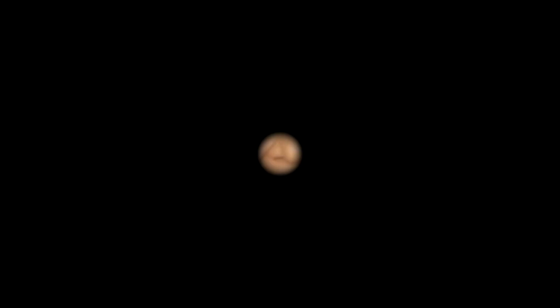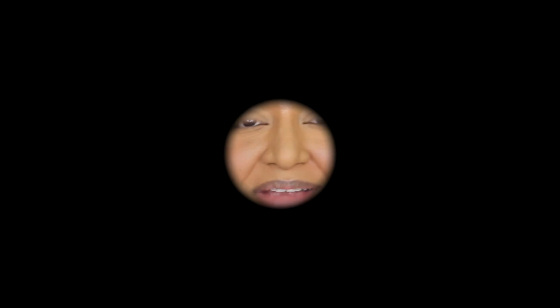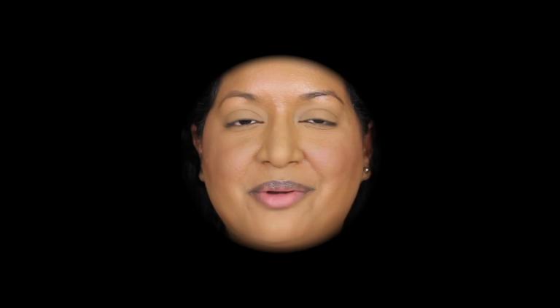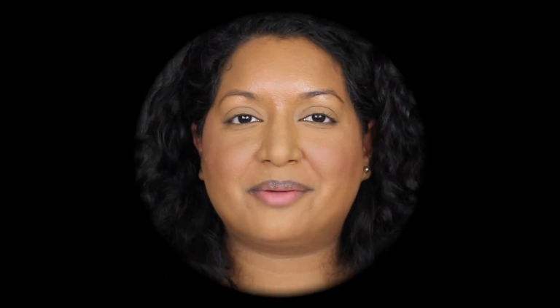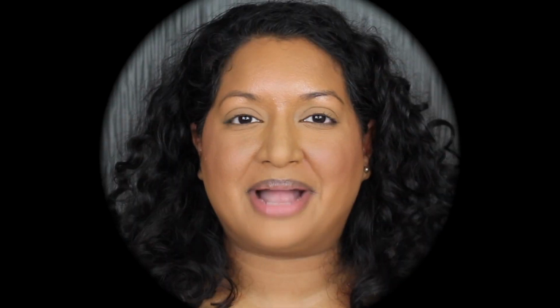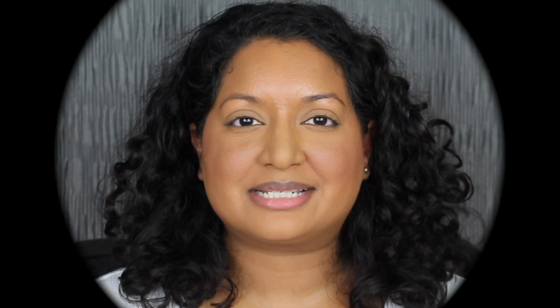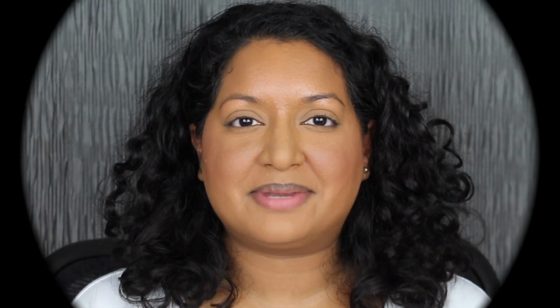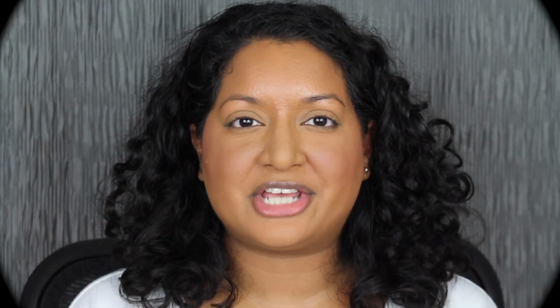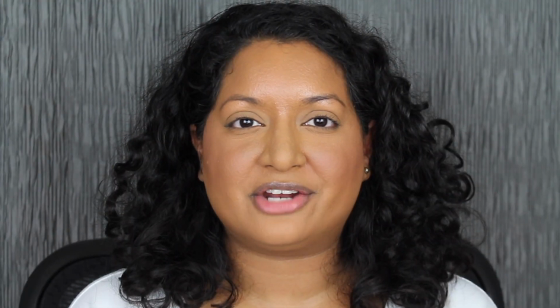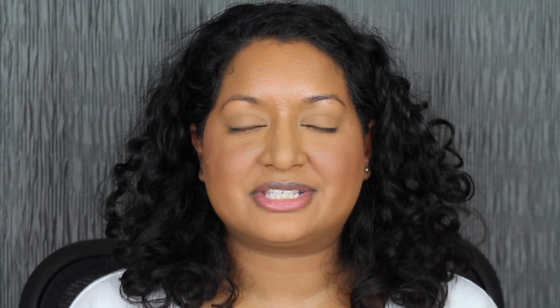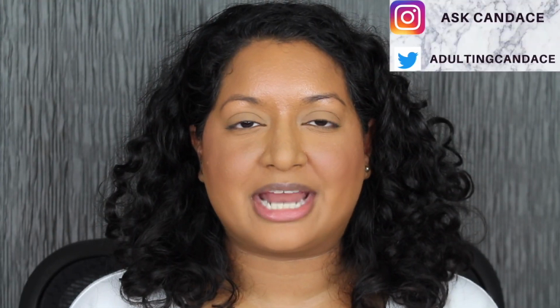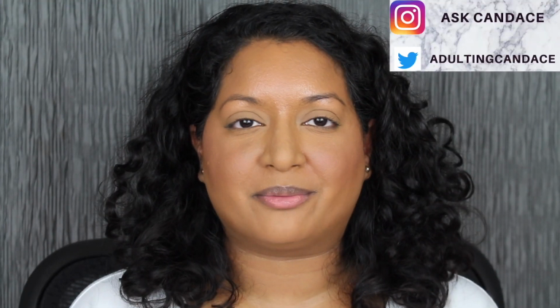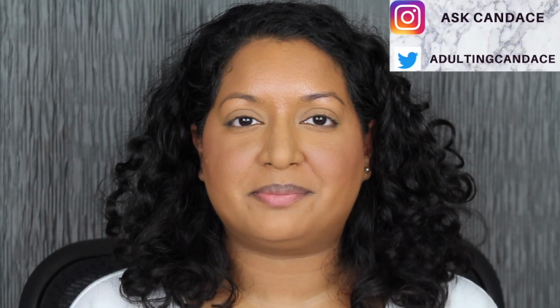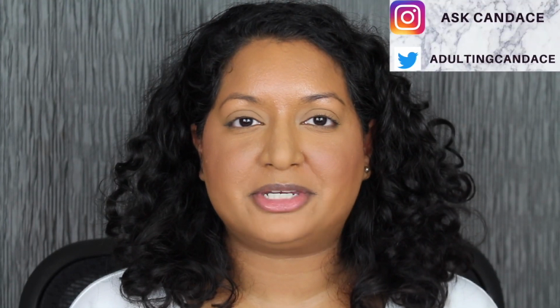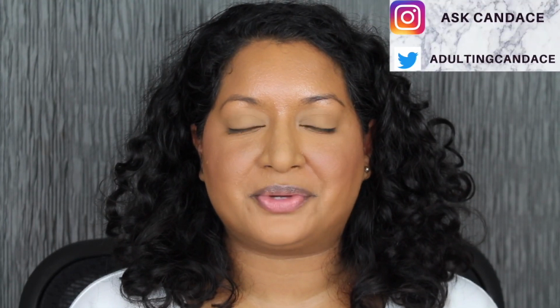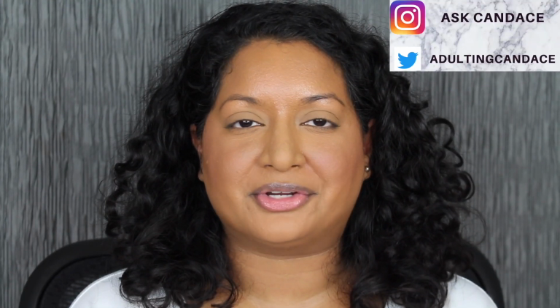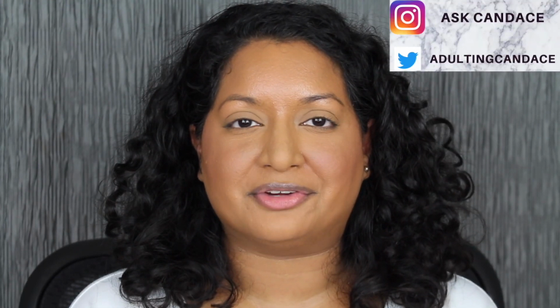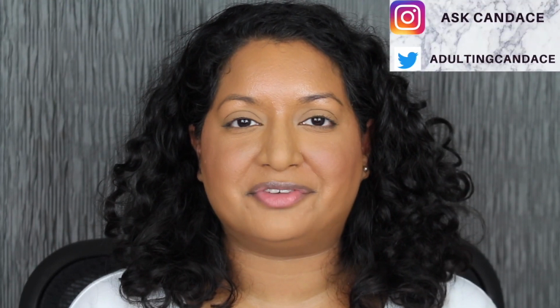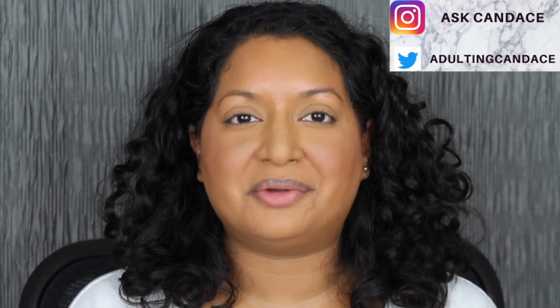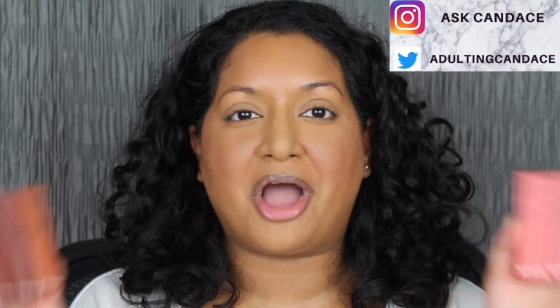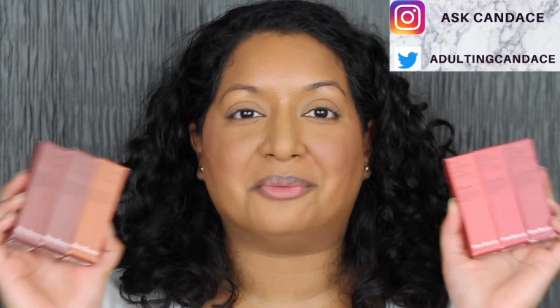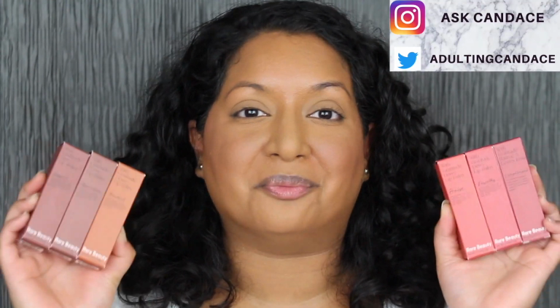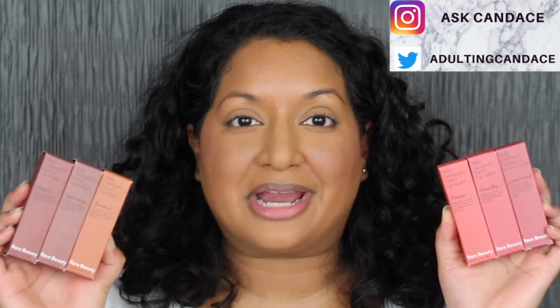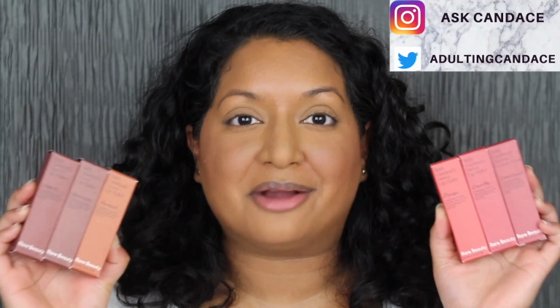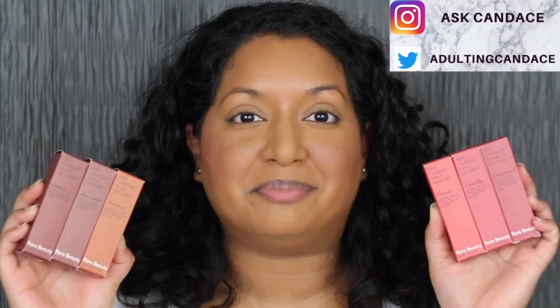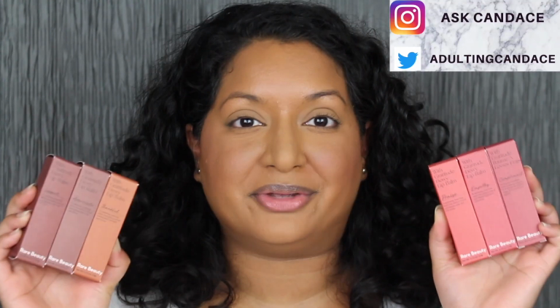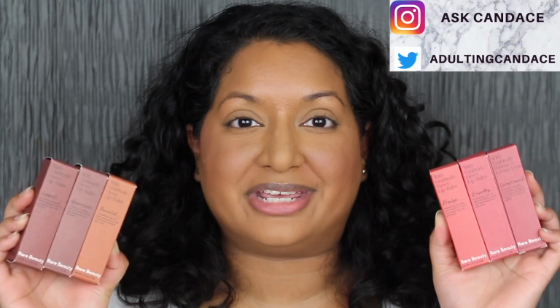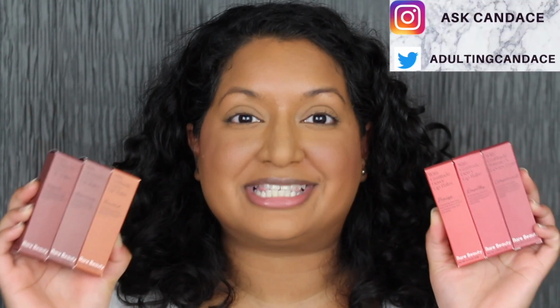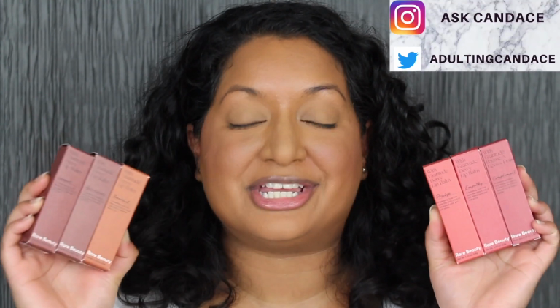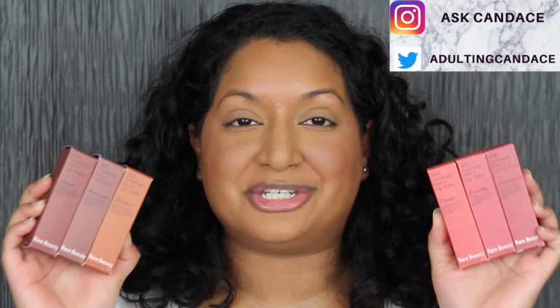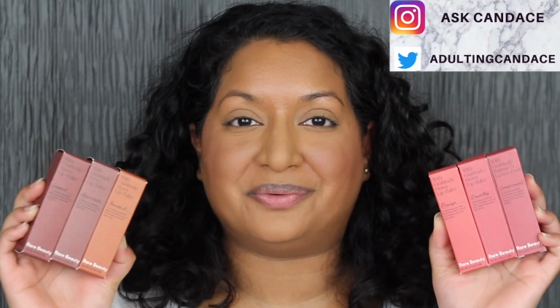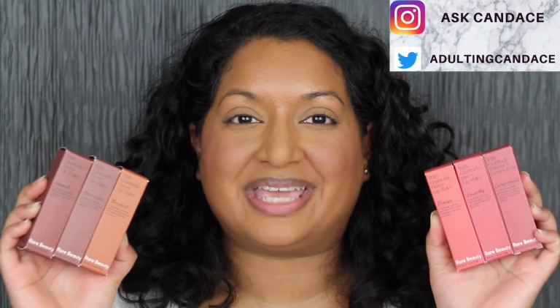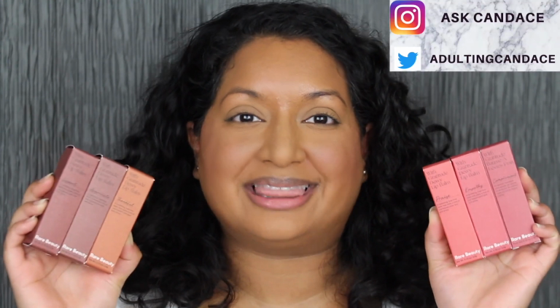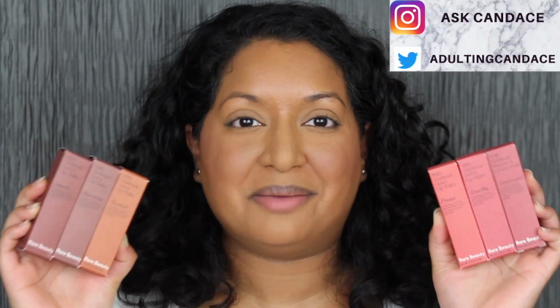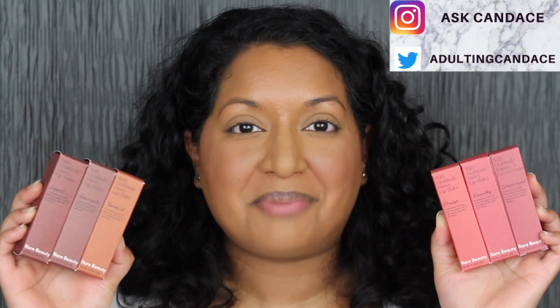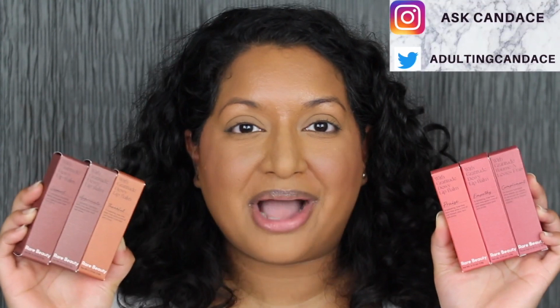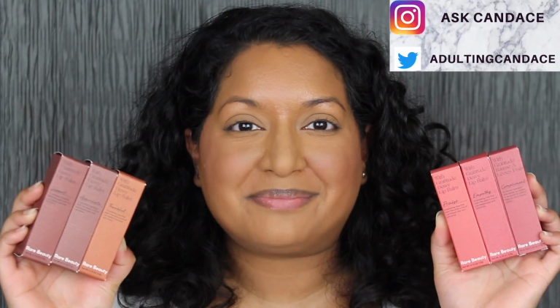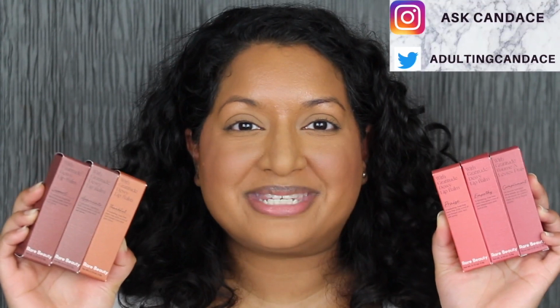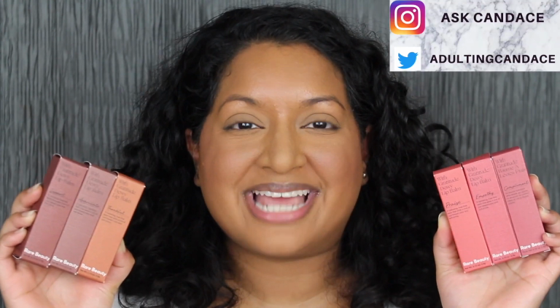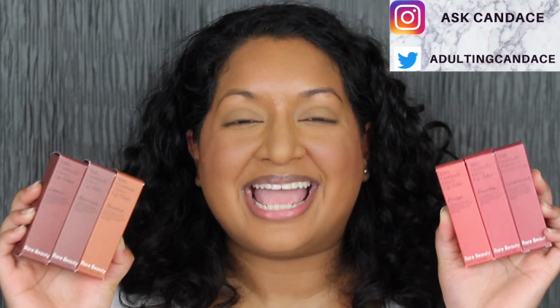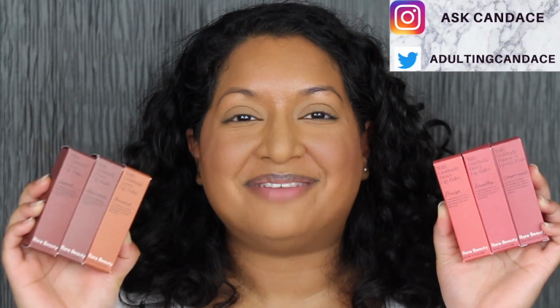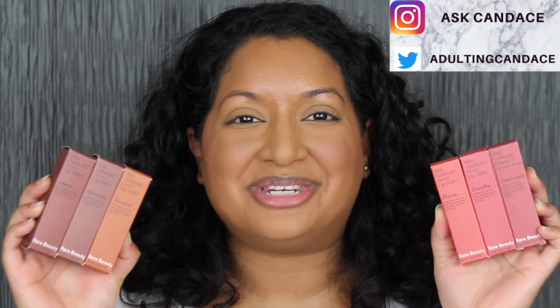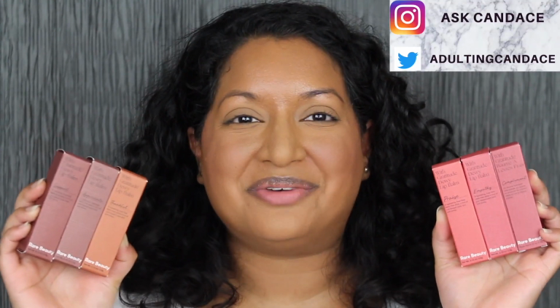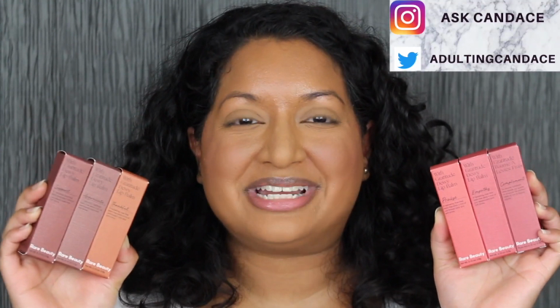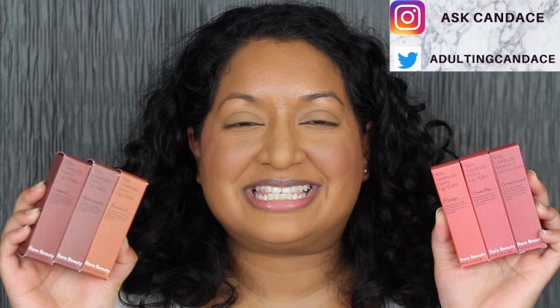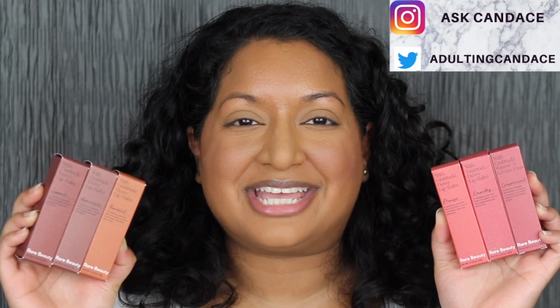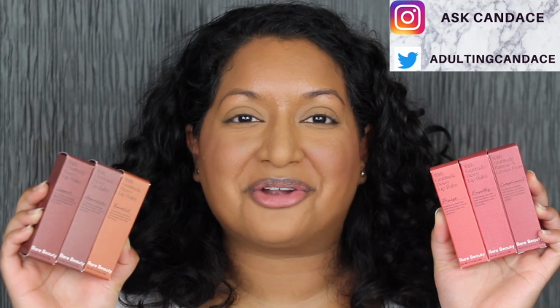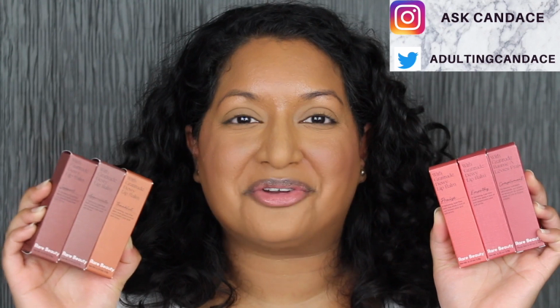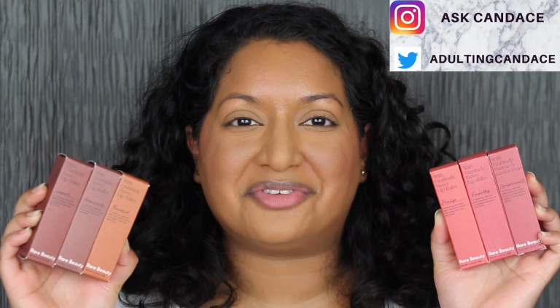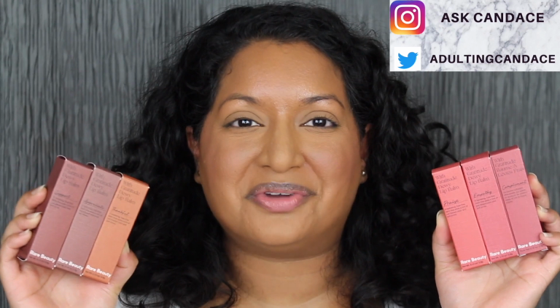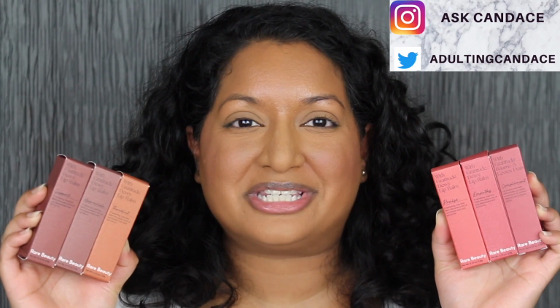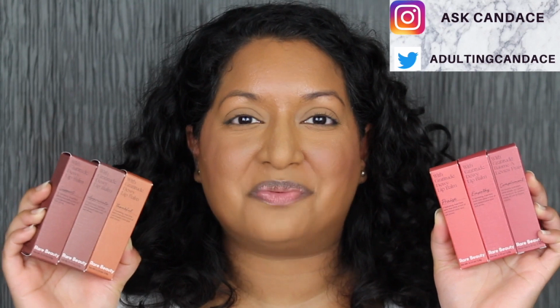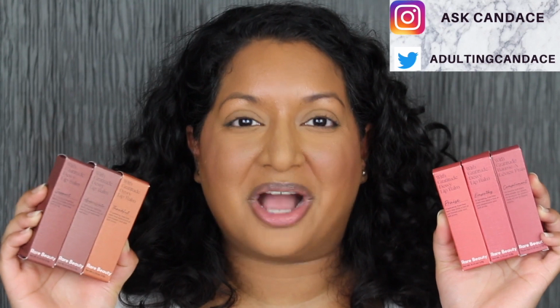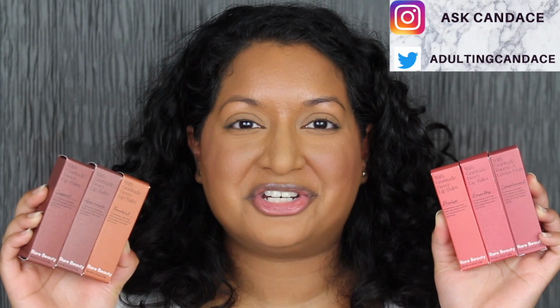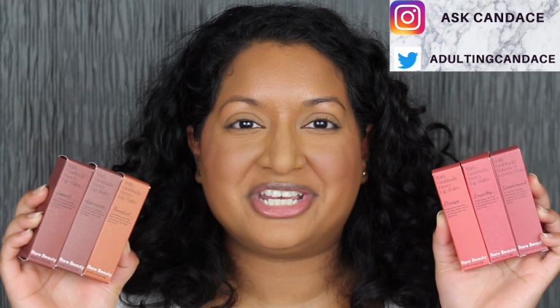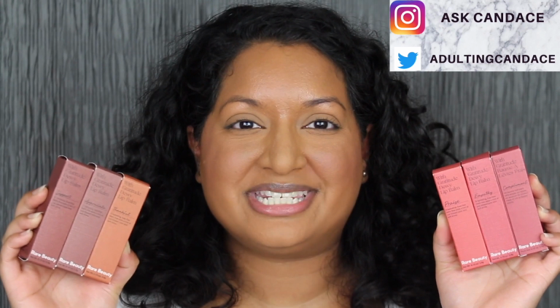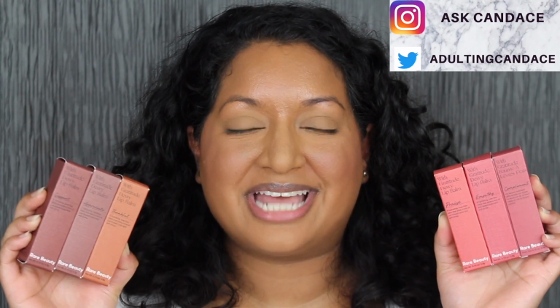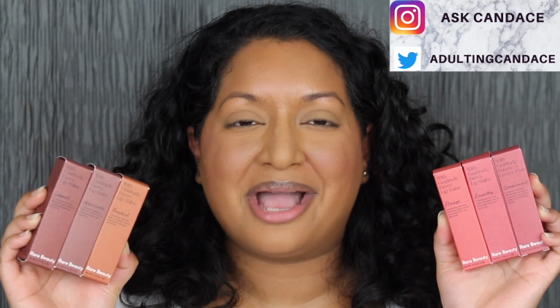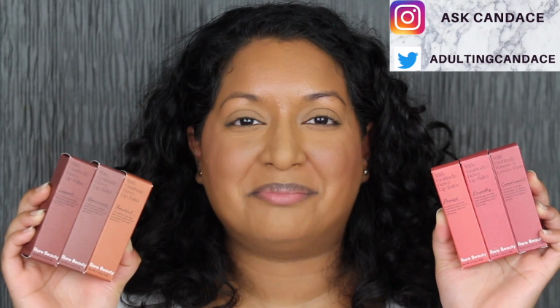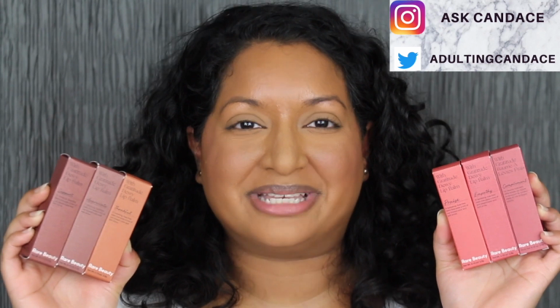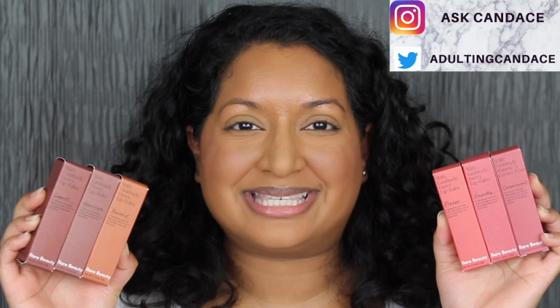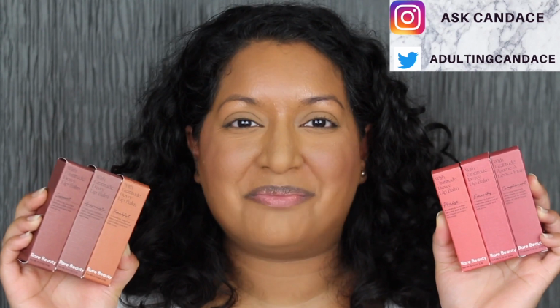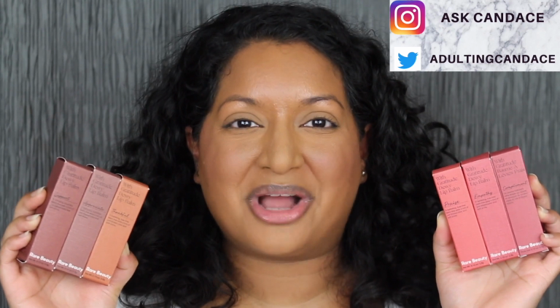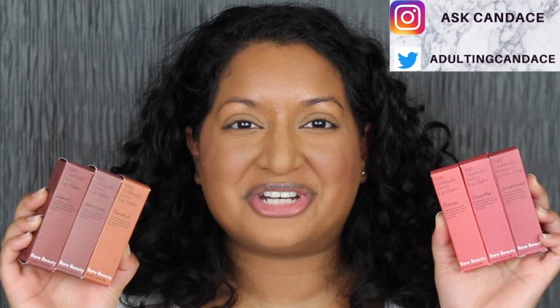Hi everyone, welcome back to my channel. Today we're going to be doing a review on Rare Beauty's Dewey Lip Balms. If you do want to see a review and swatches, please keep watching.